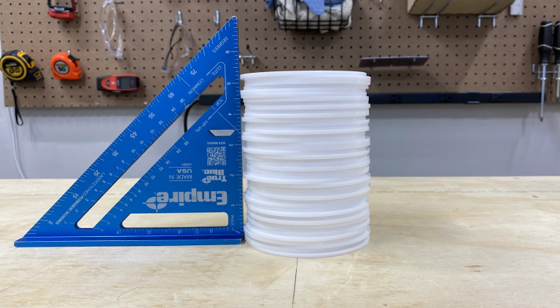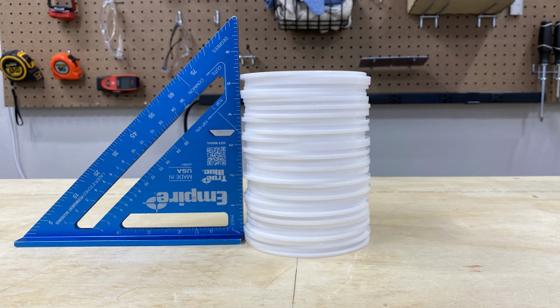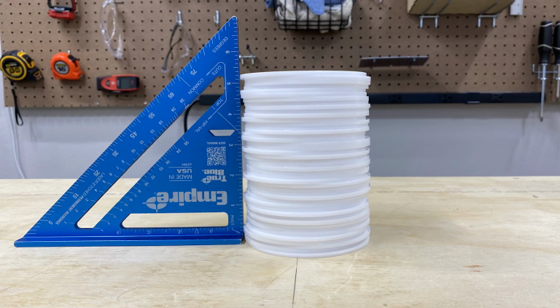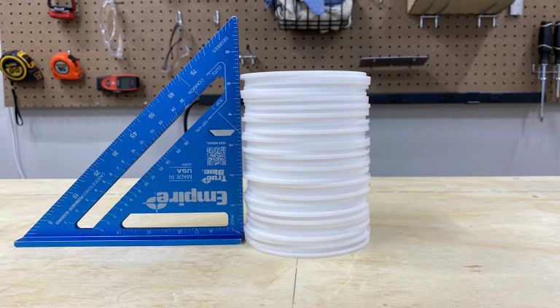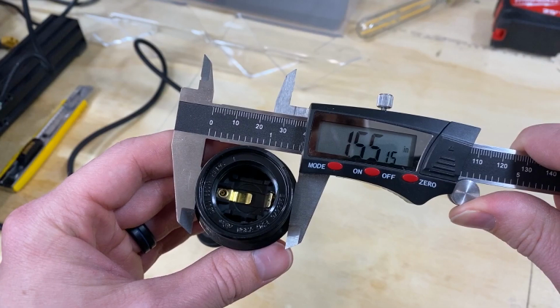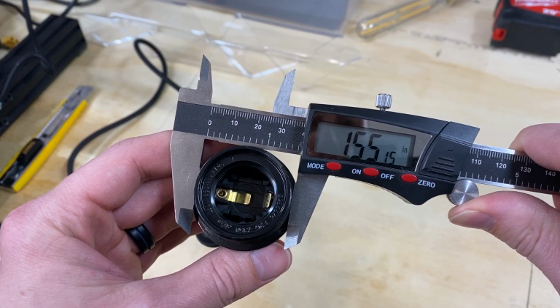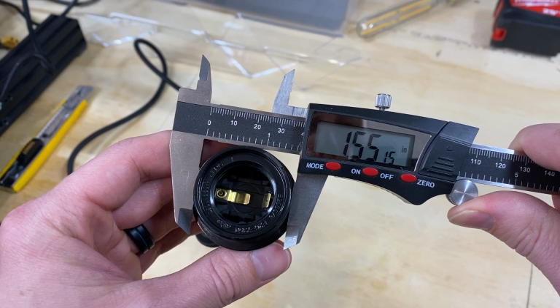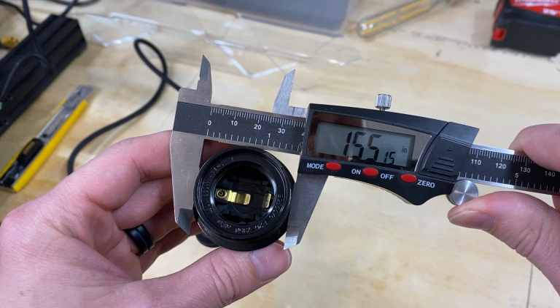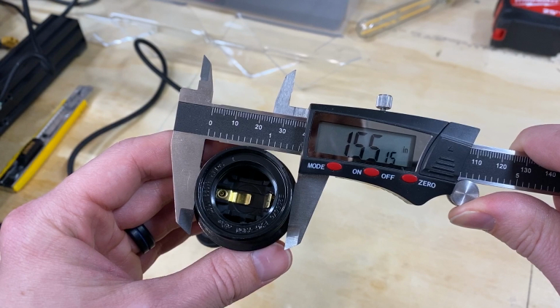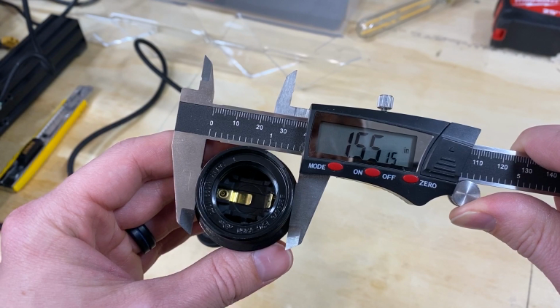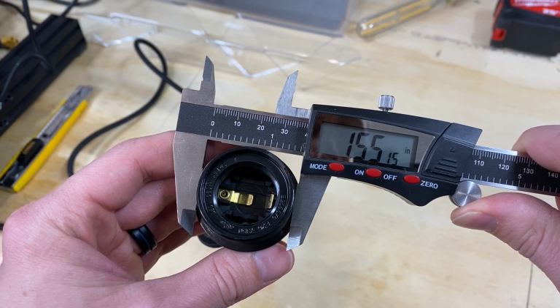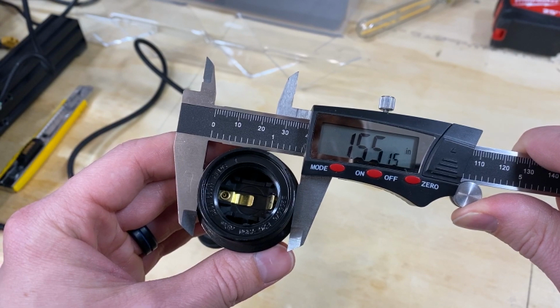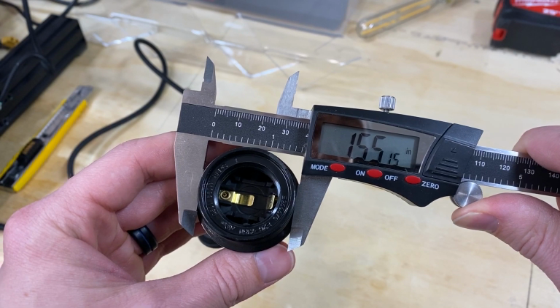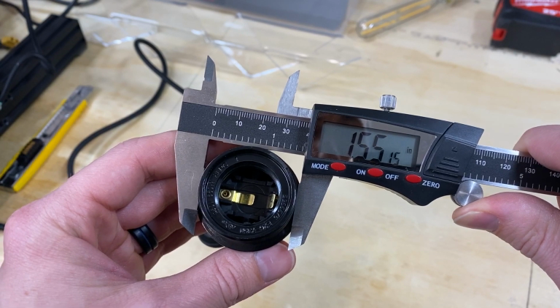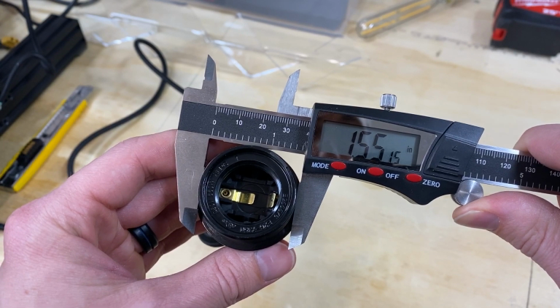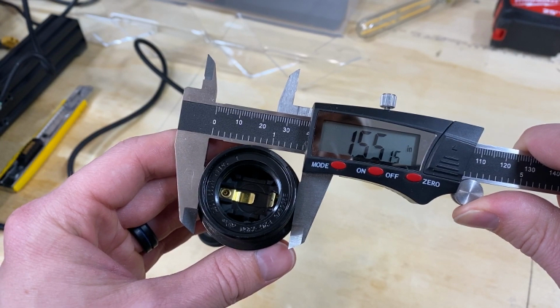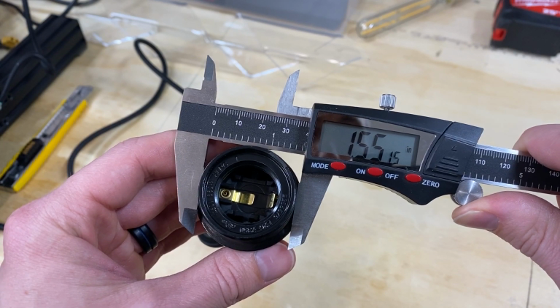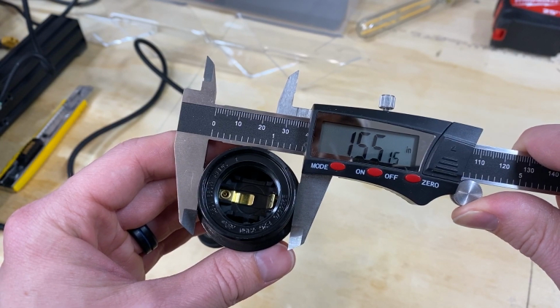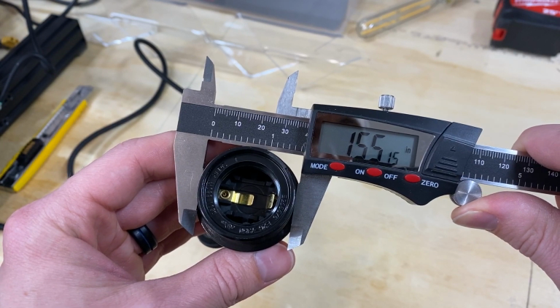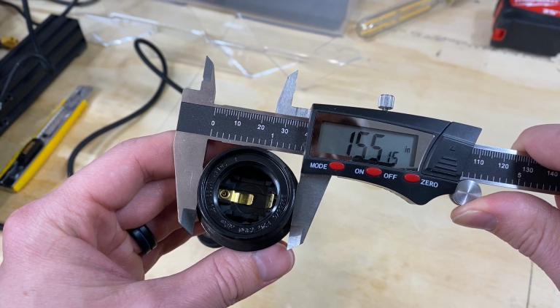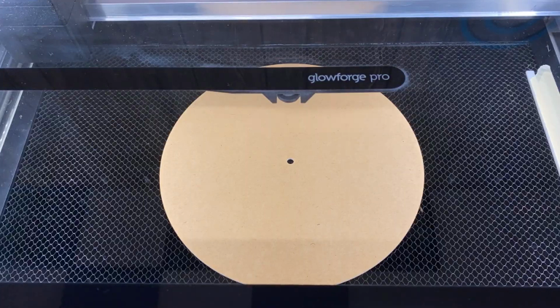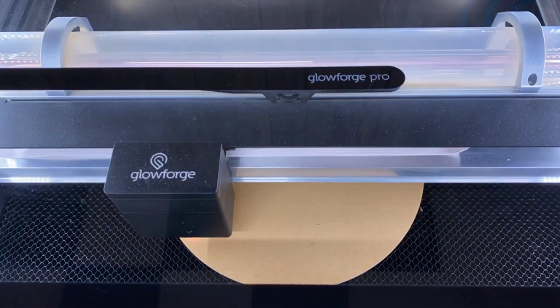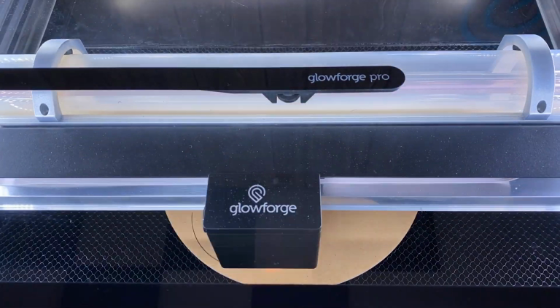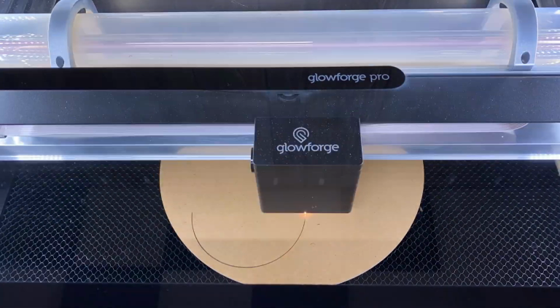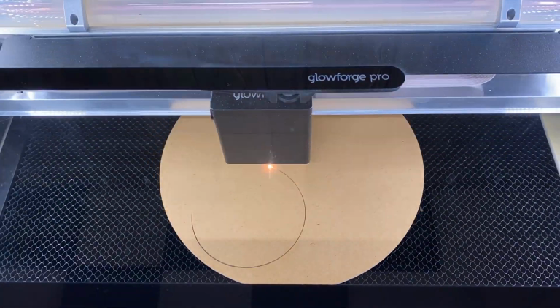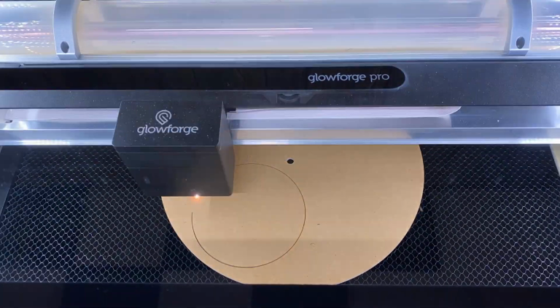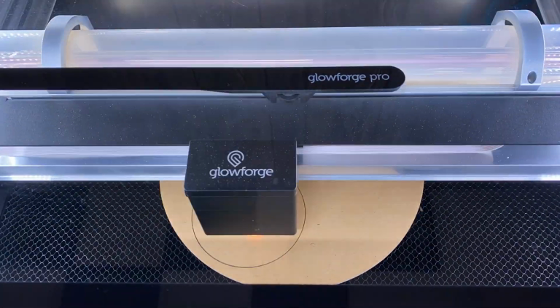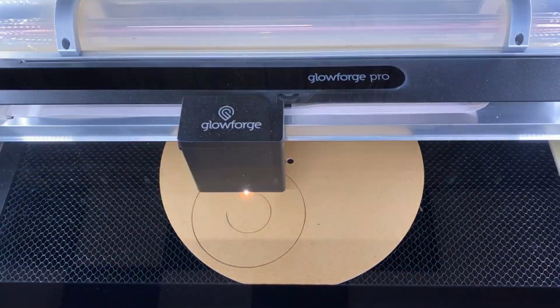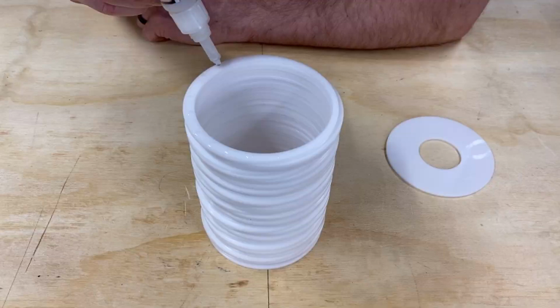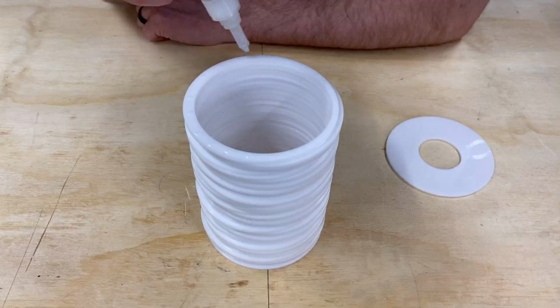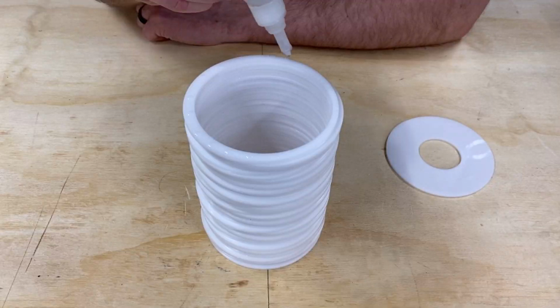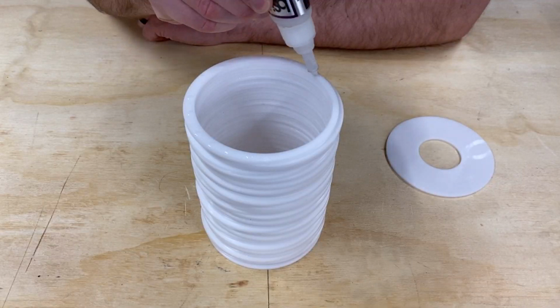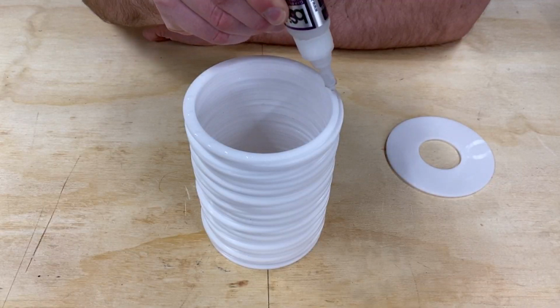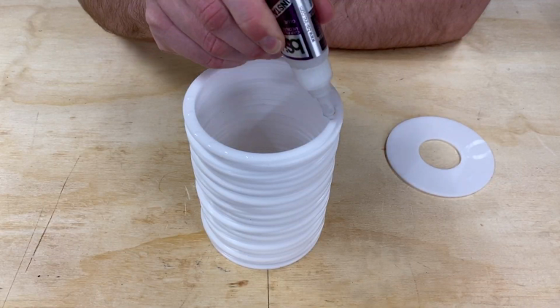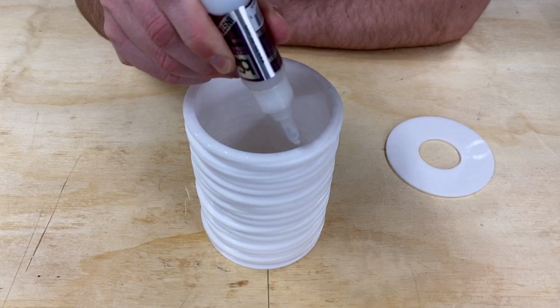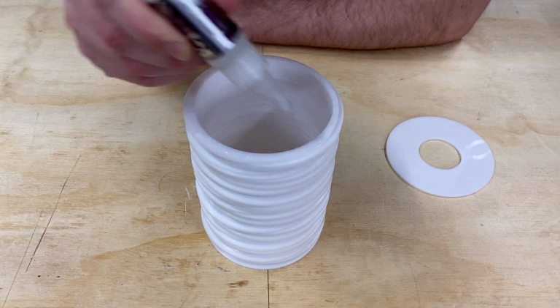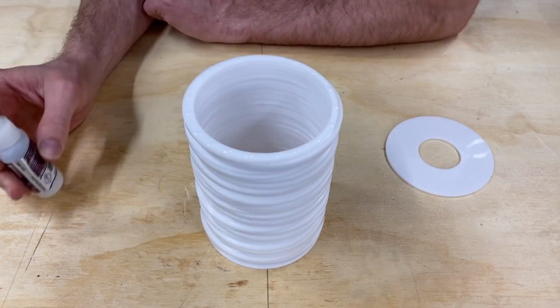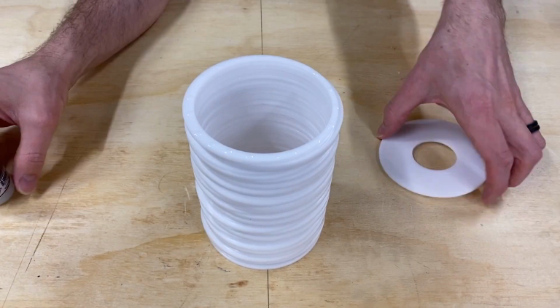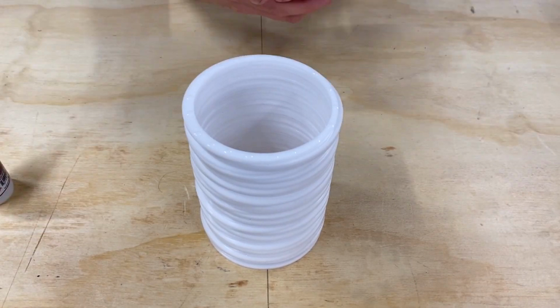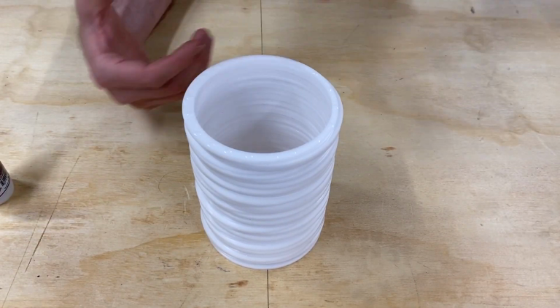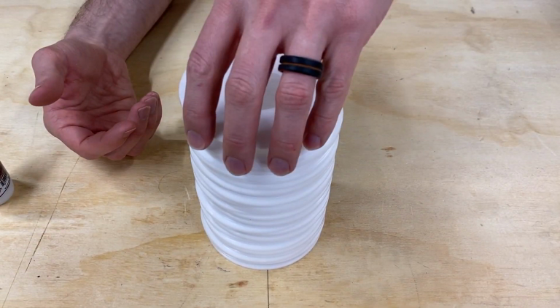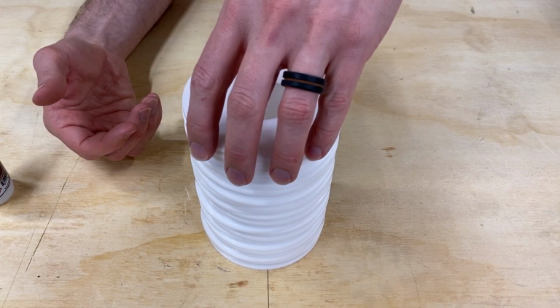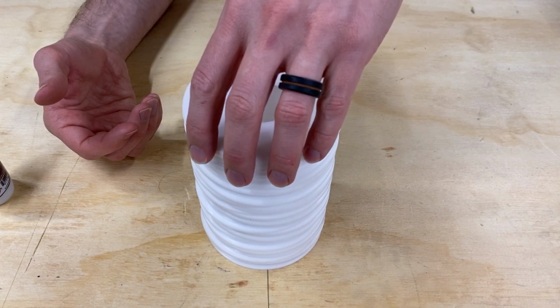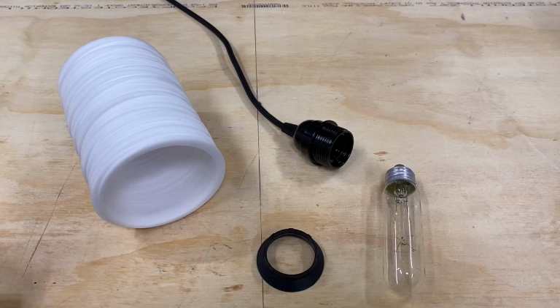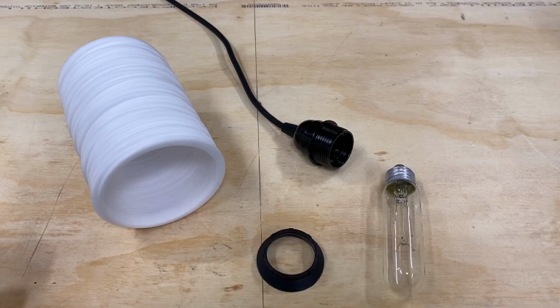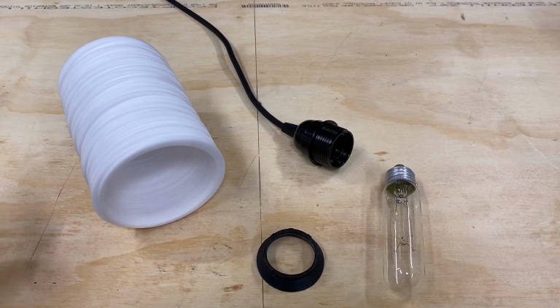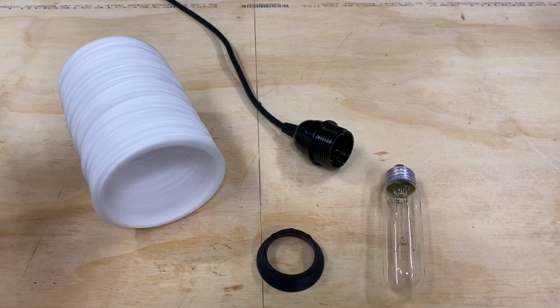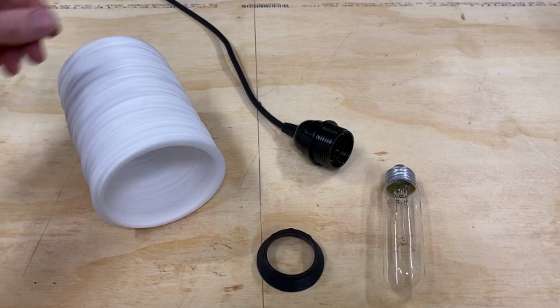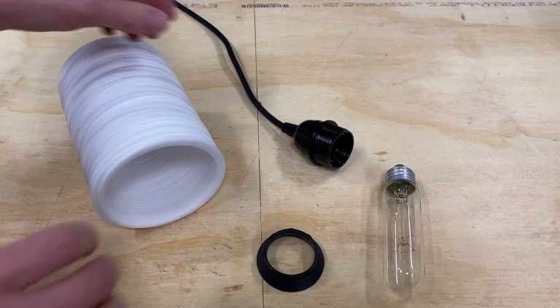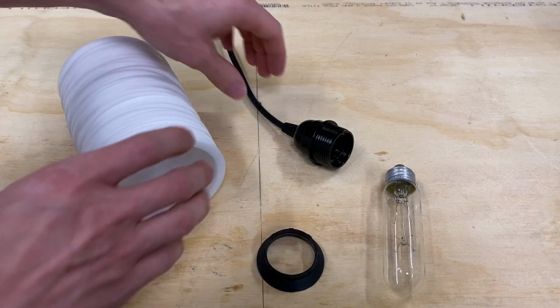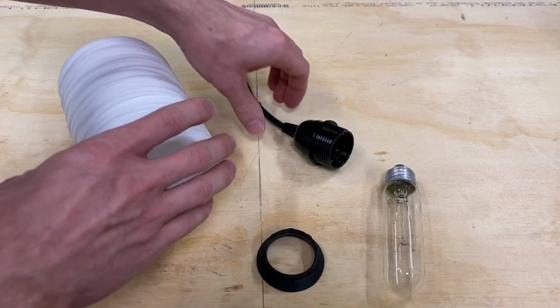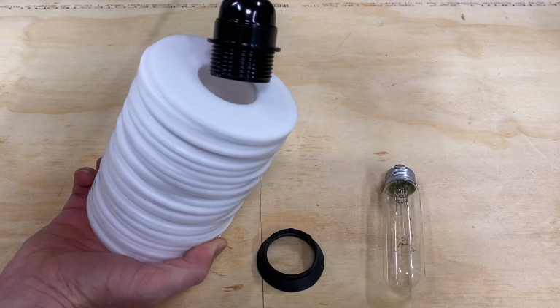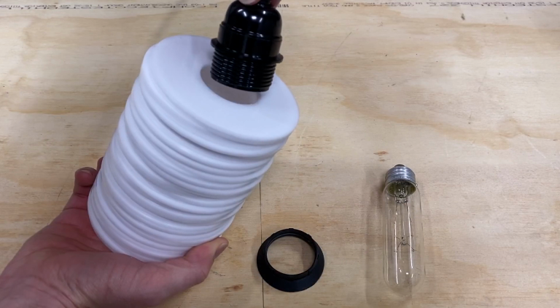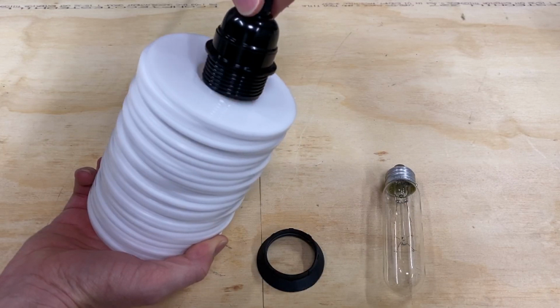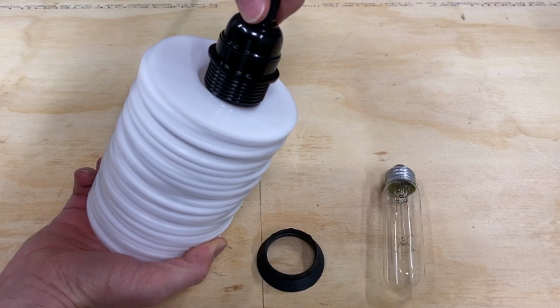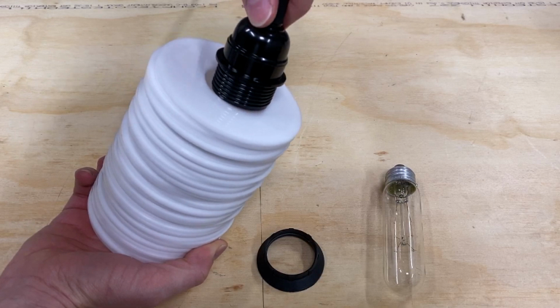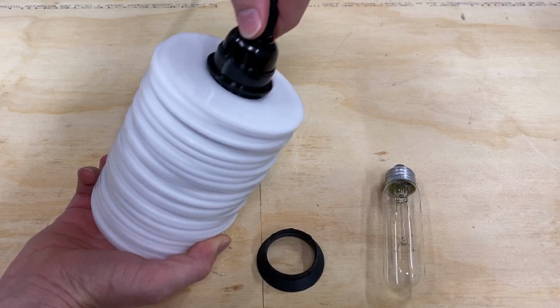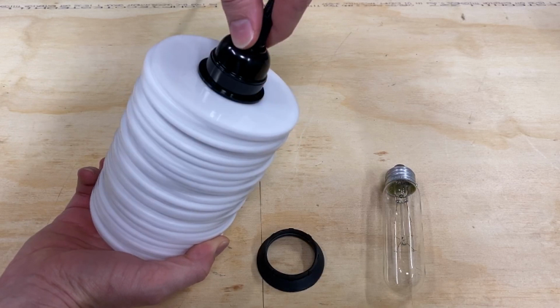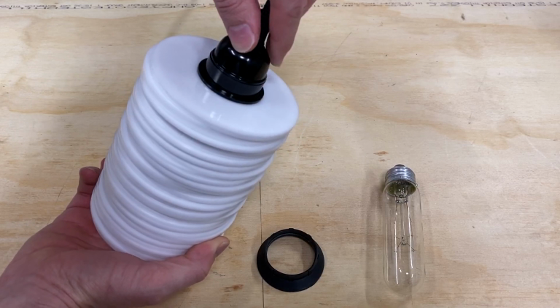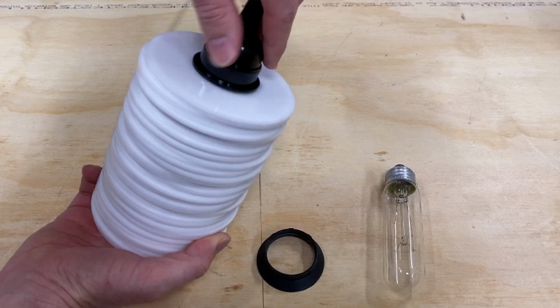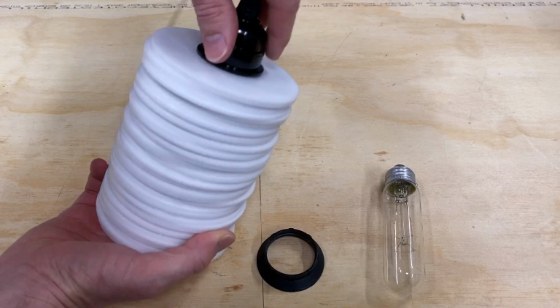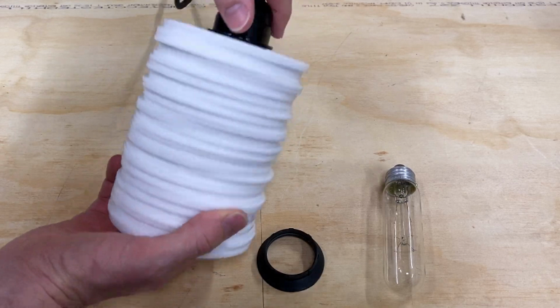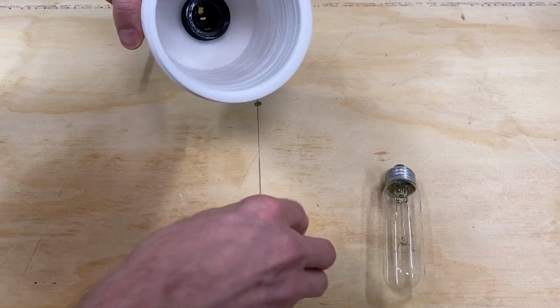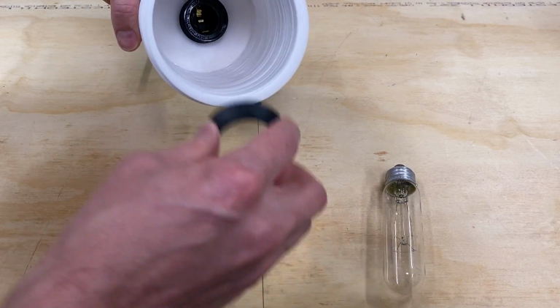Lastly I measured the diameter of my socket, made a final mounting plate, glued it liberally, then attached it to my pendant cord.